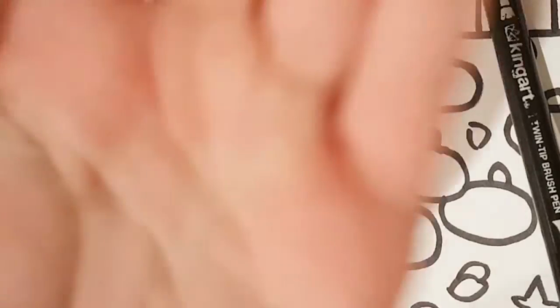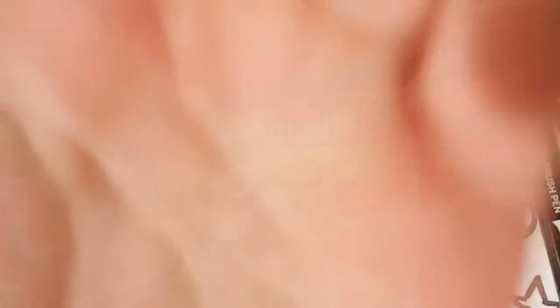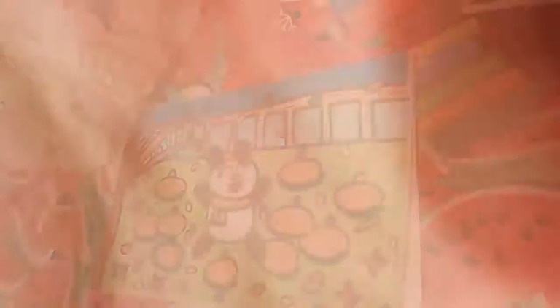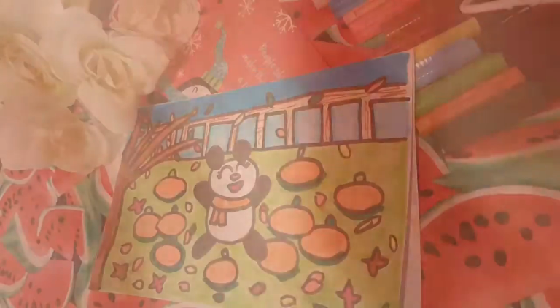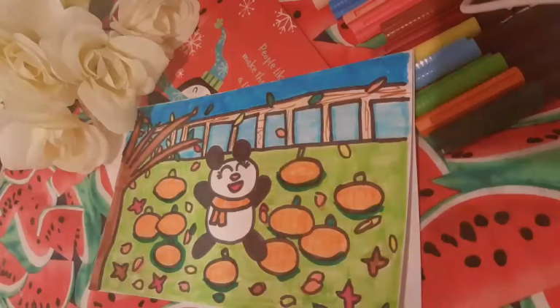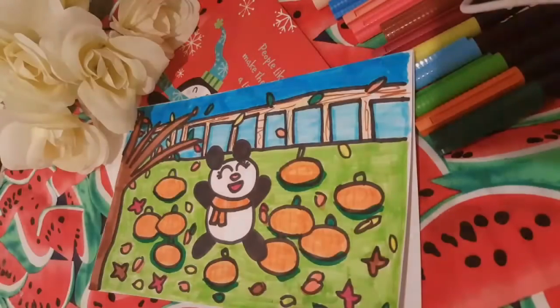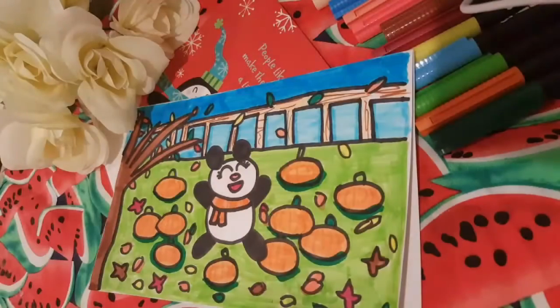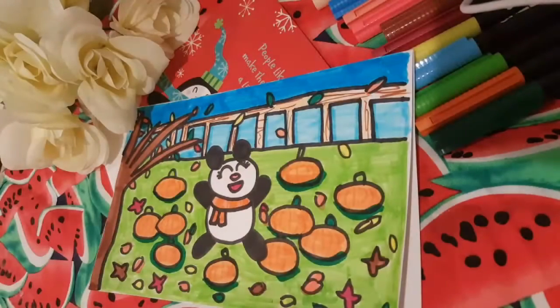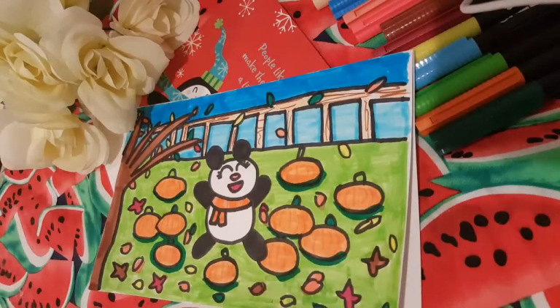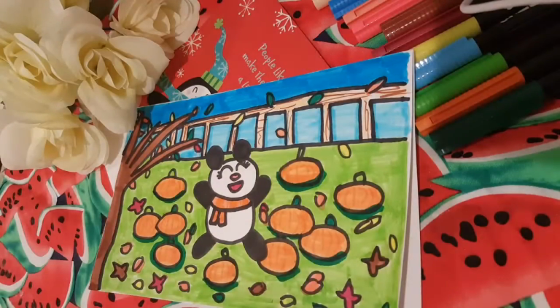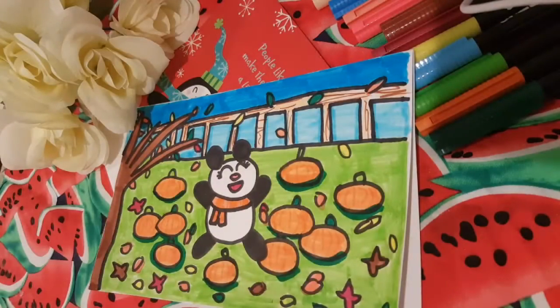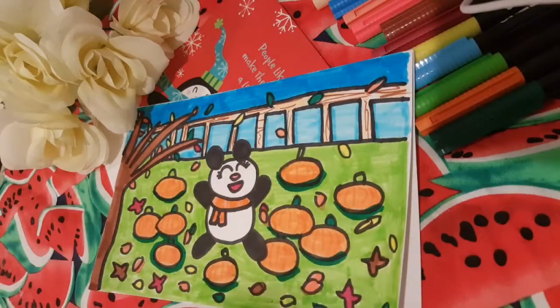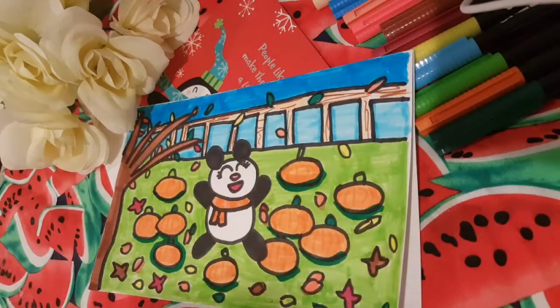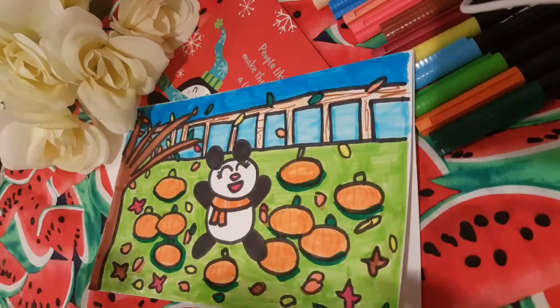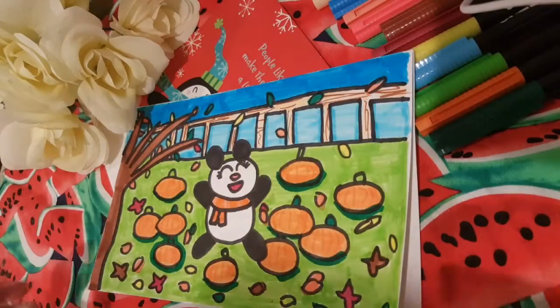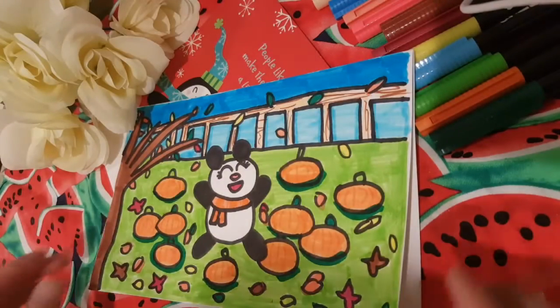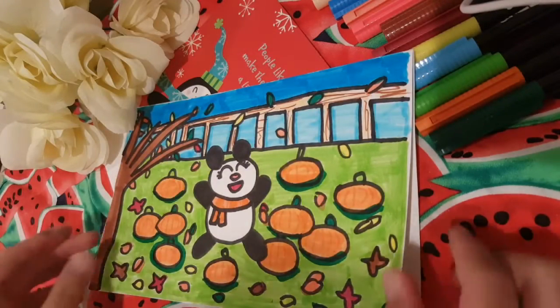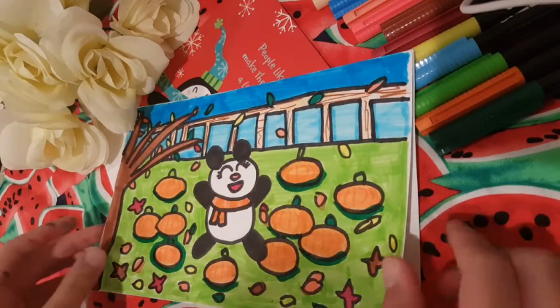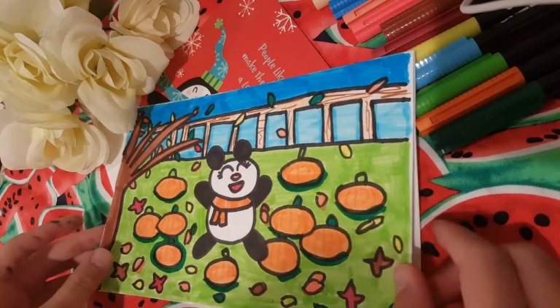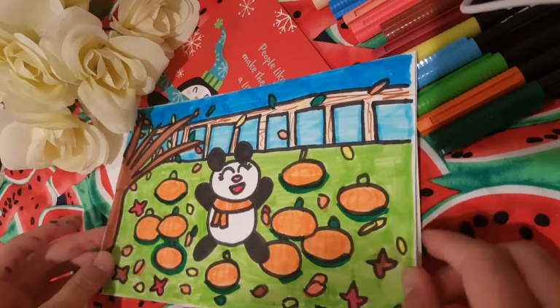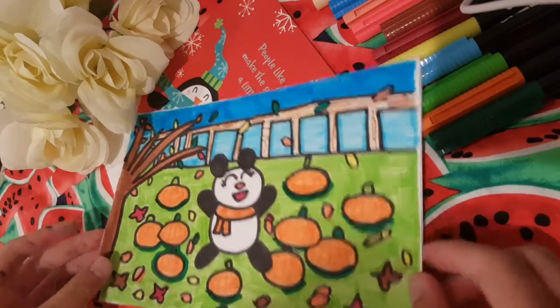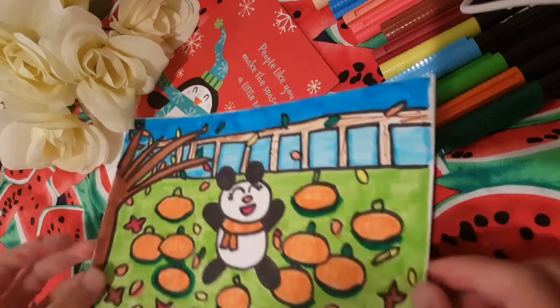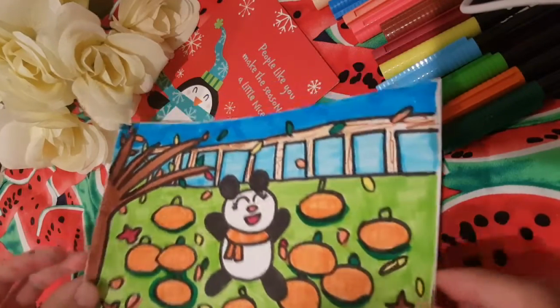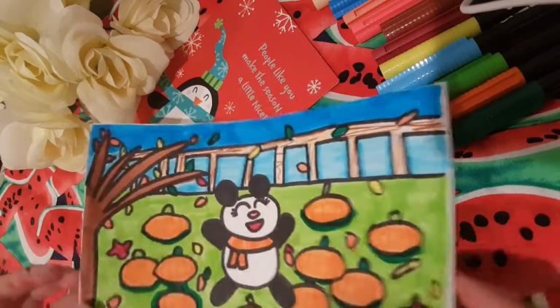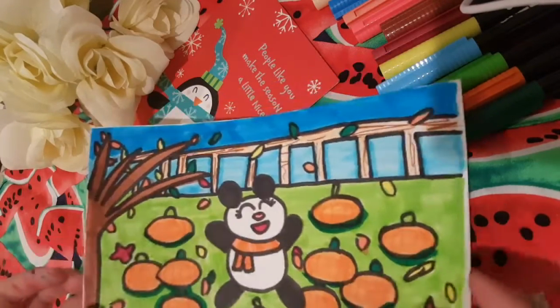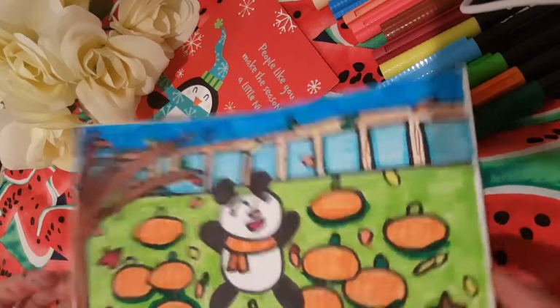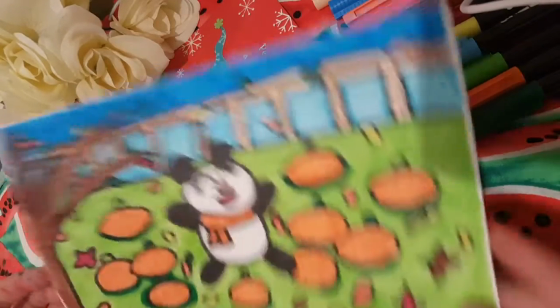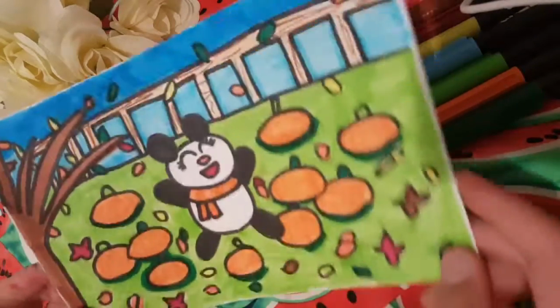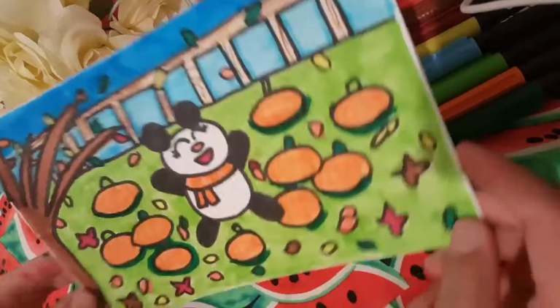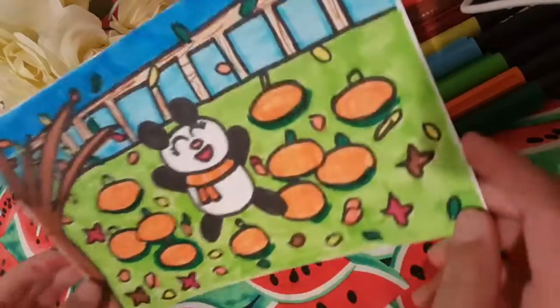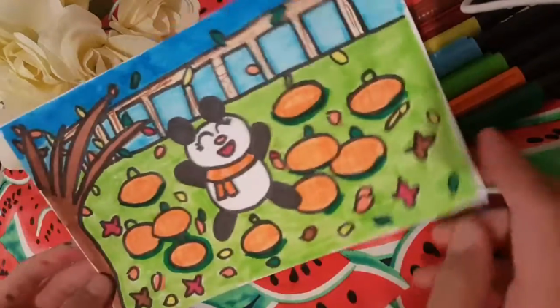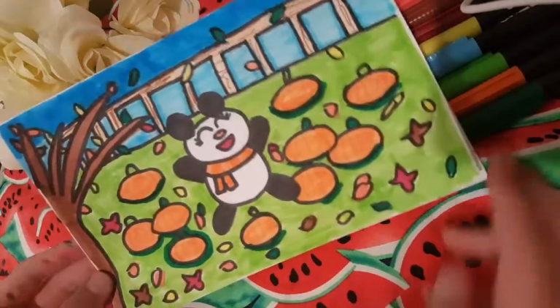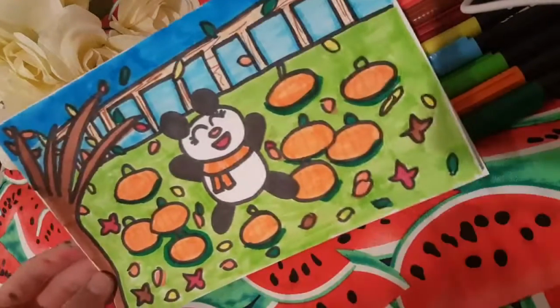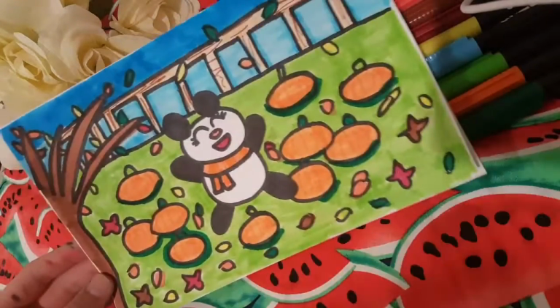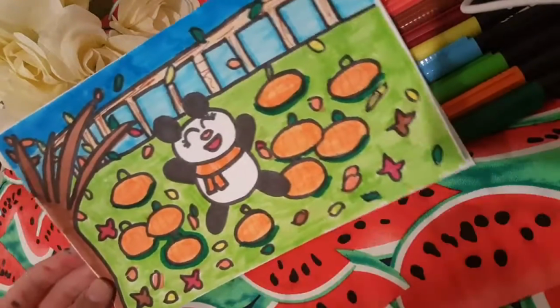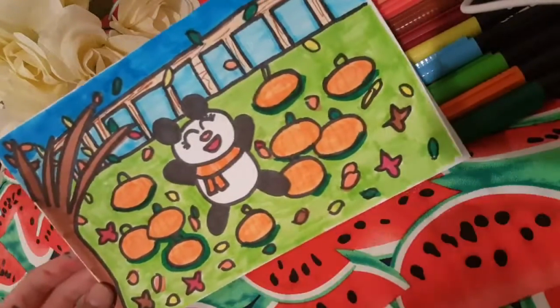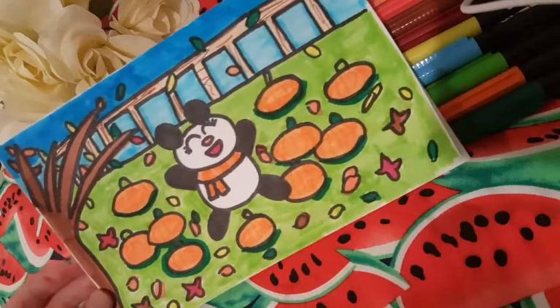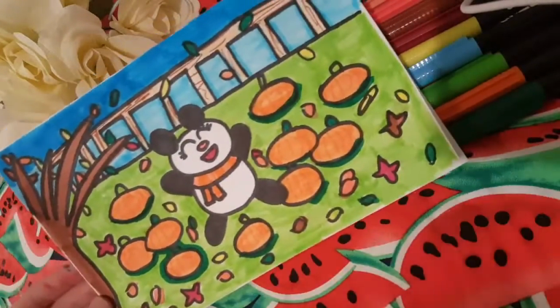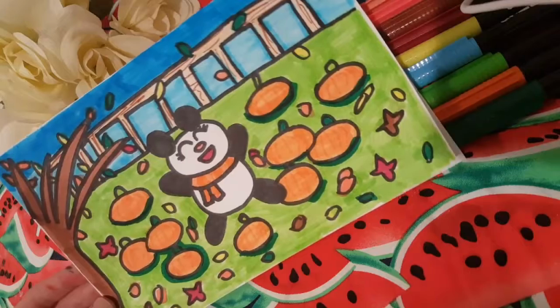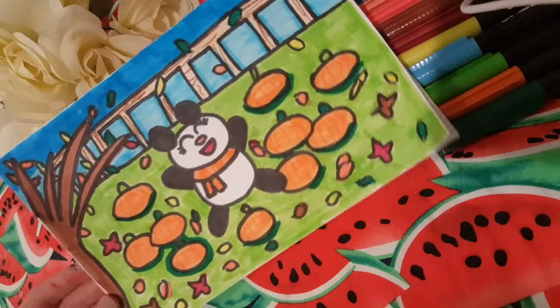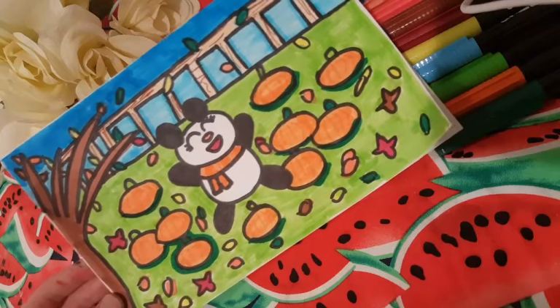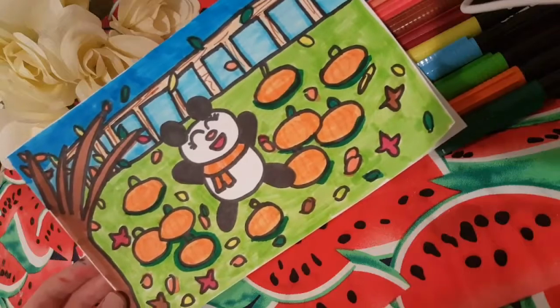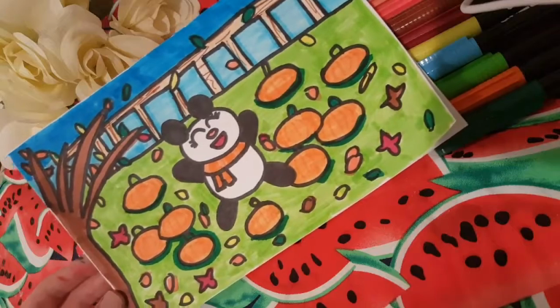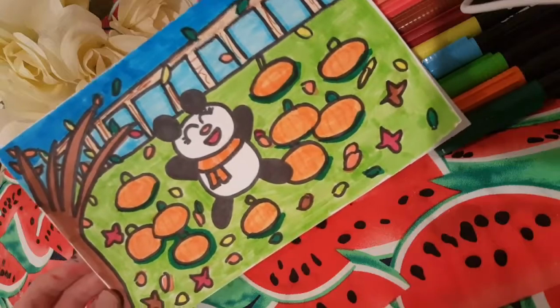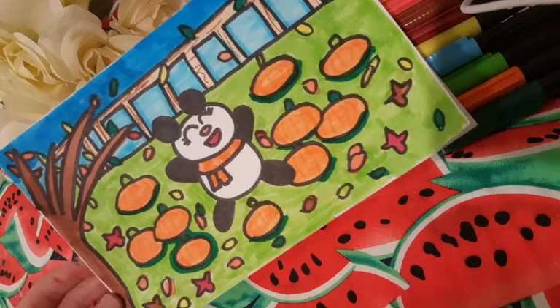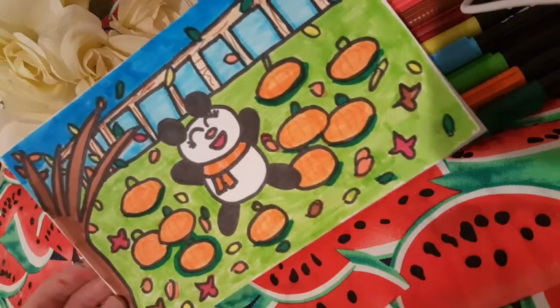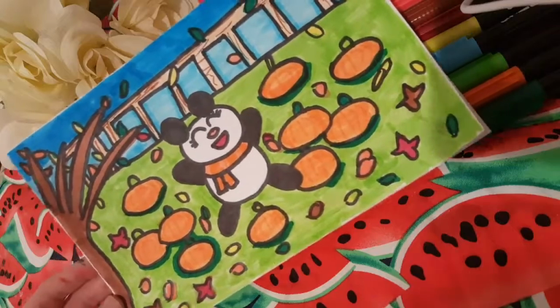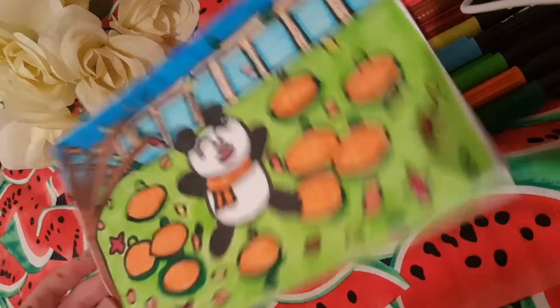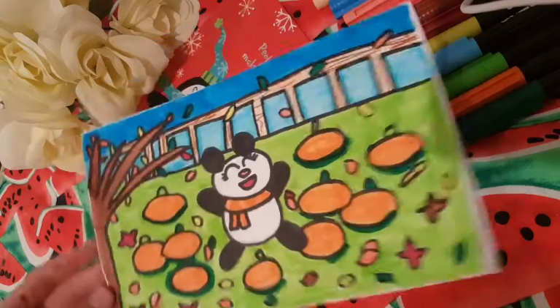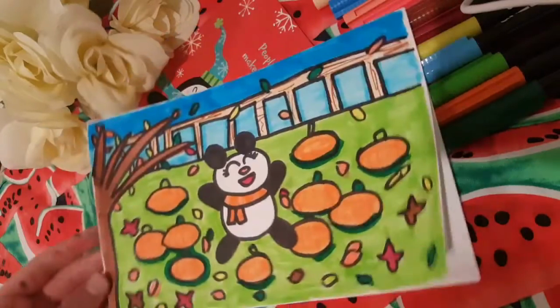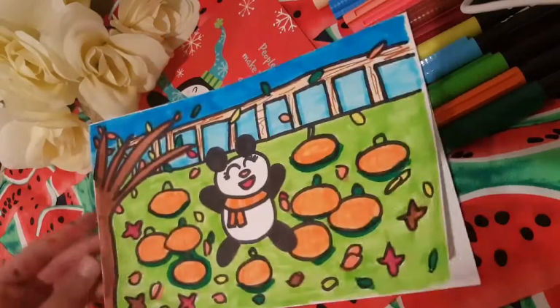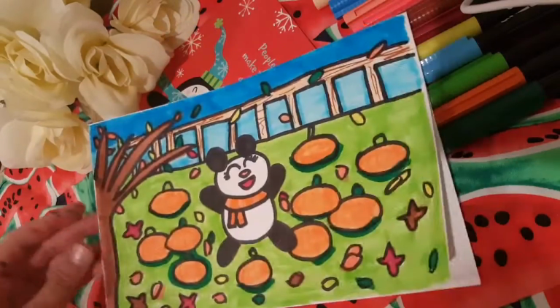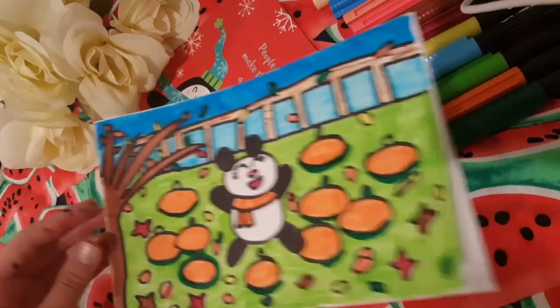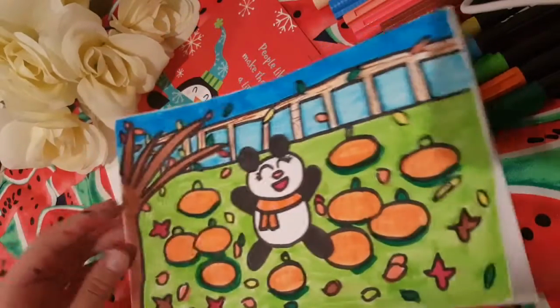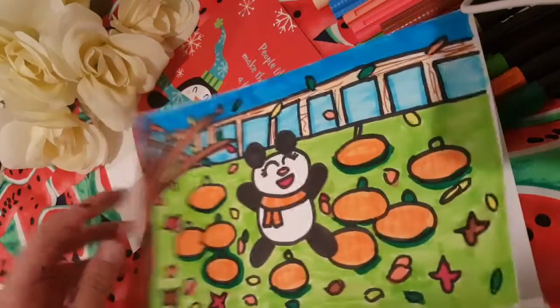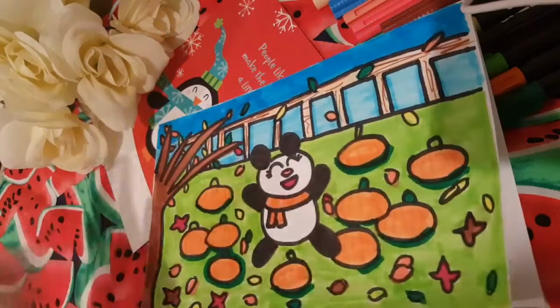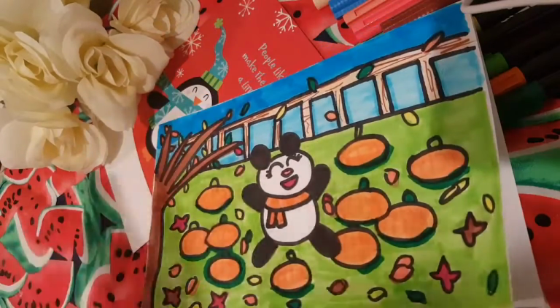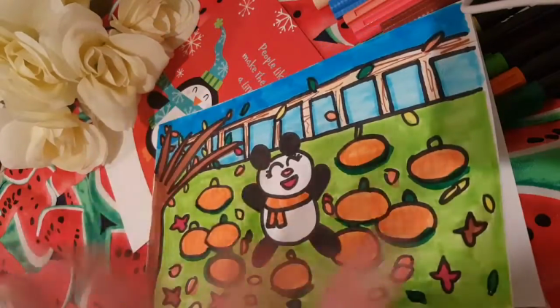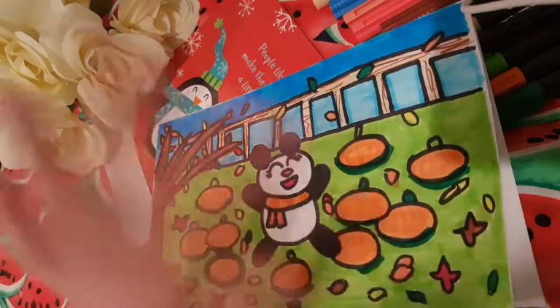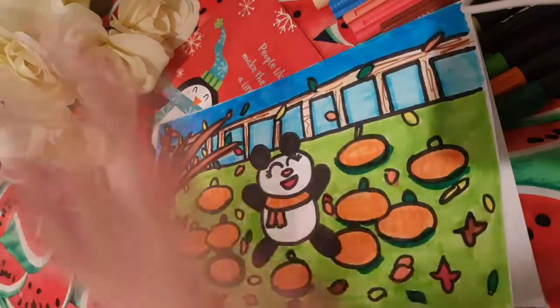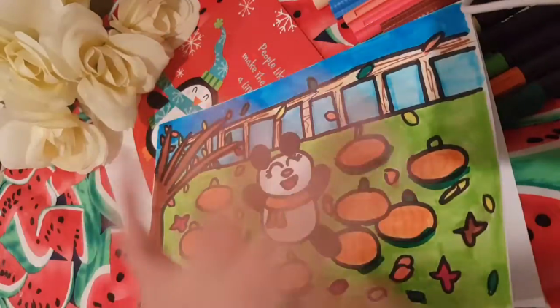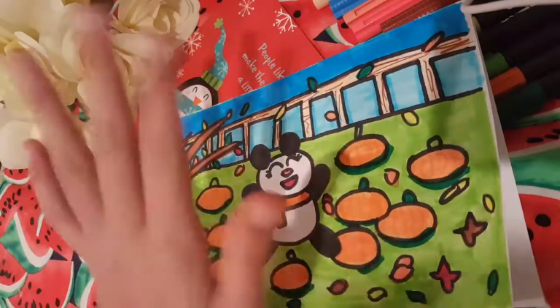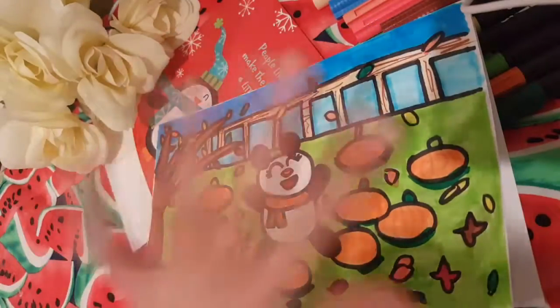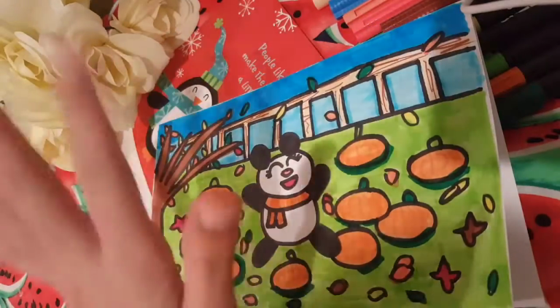Here is my creation and I hope you like it. Thanks for watching! Bye!